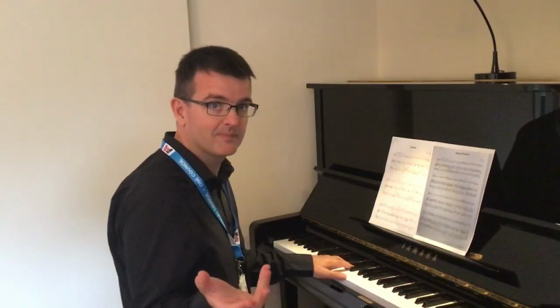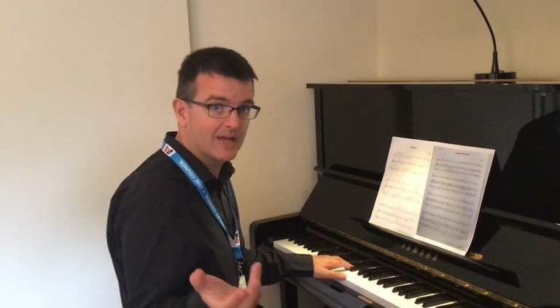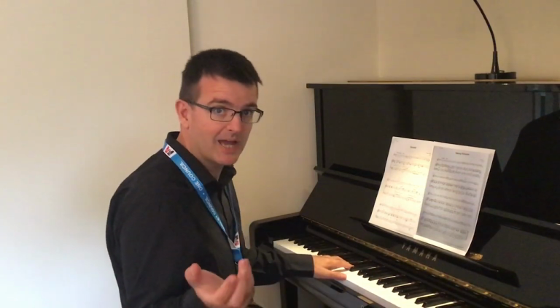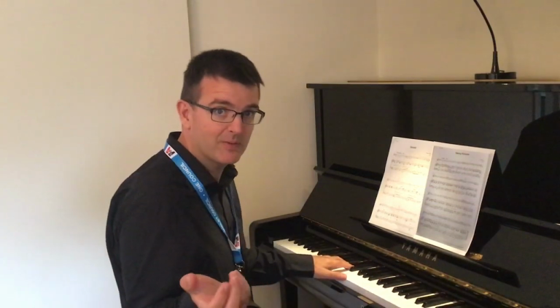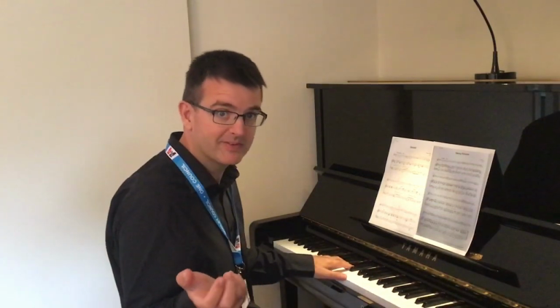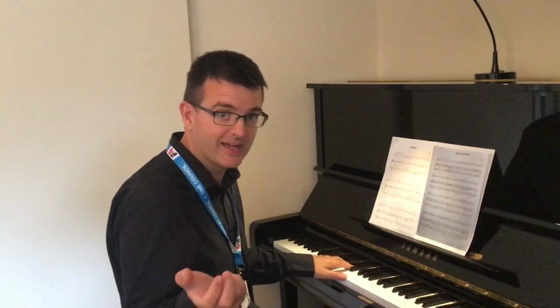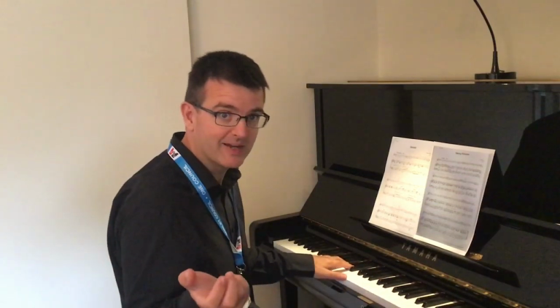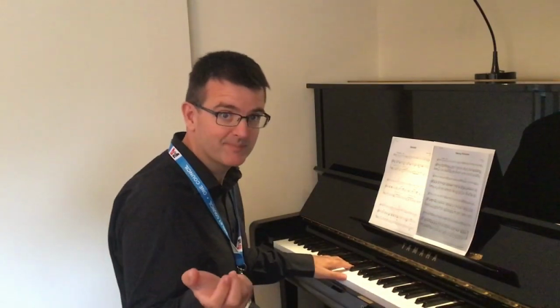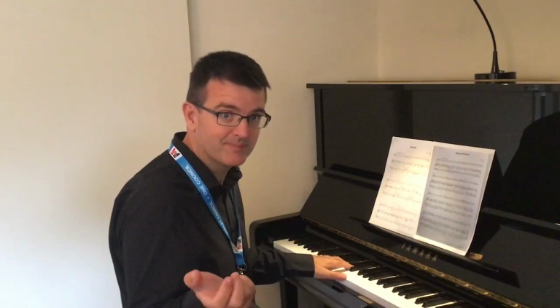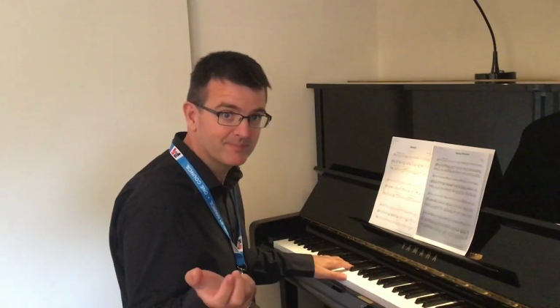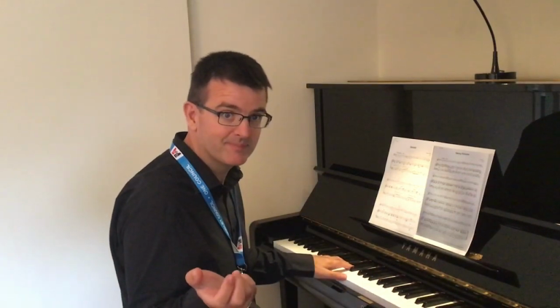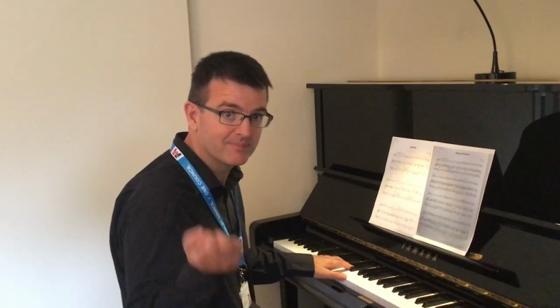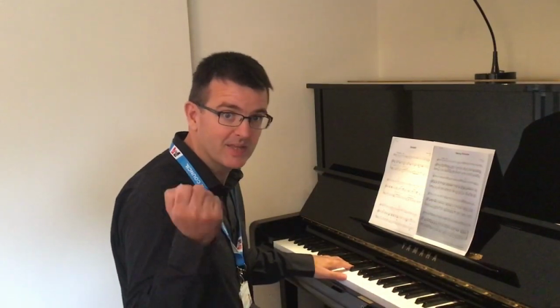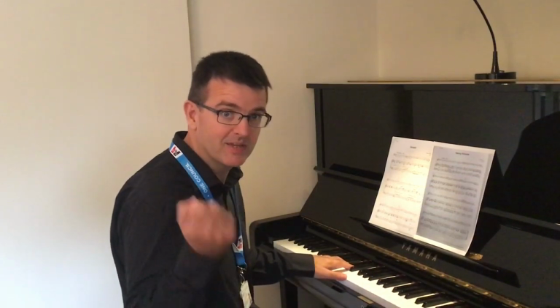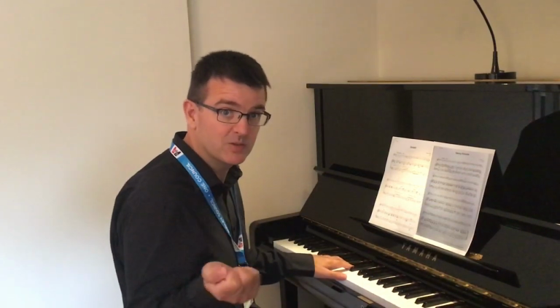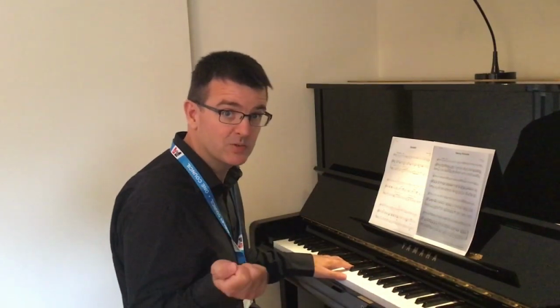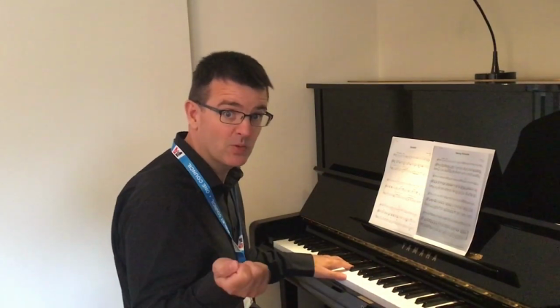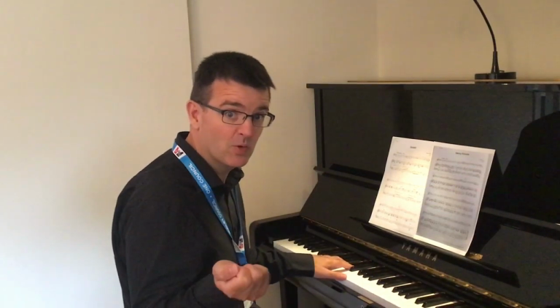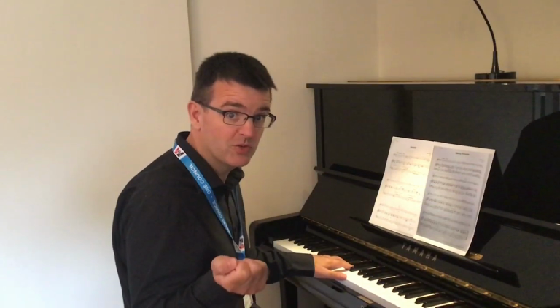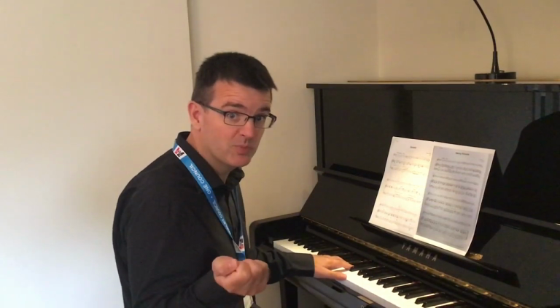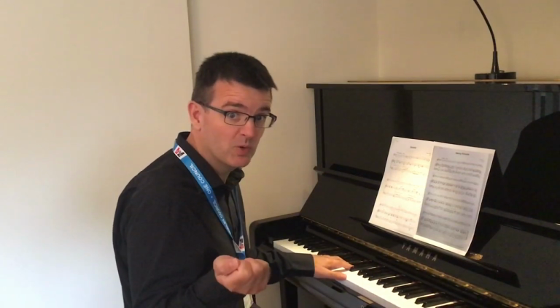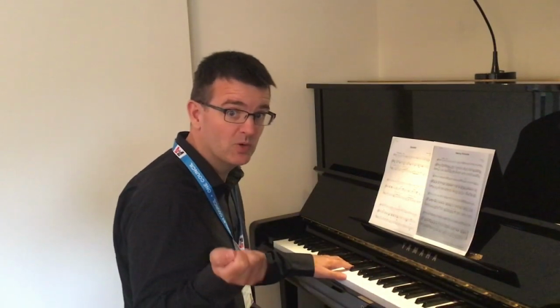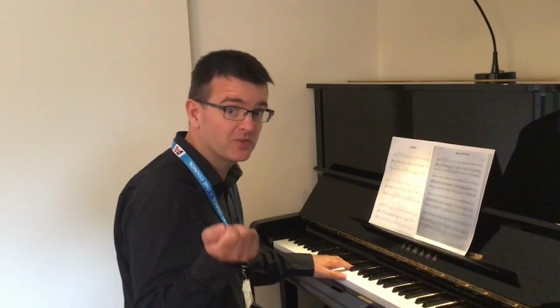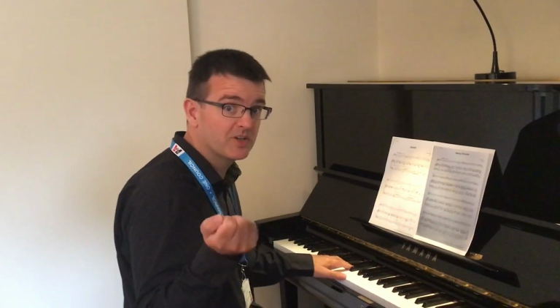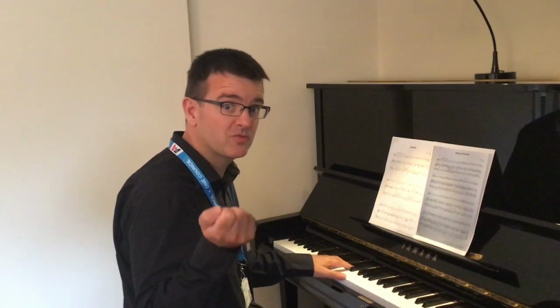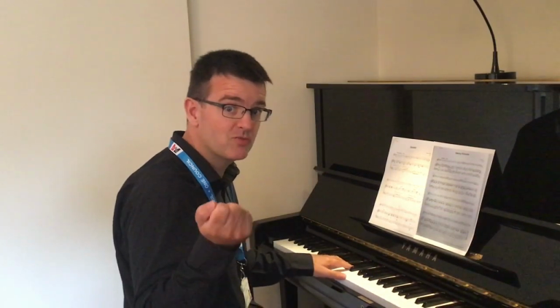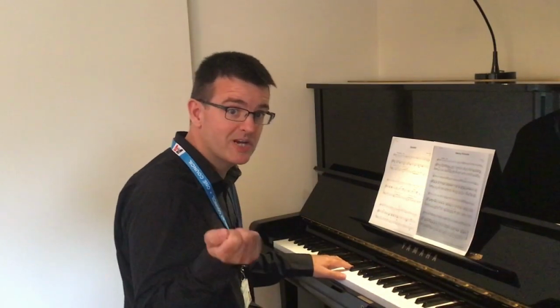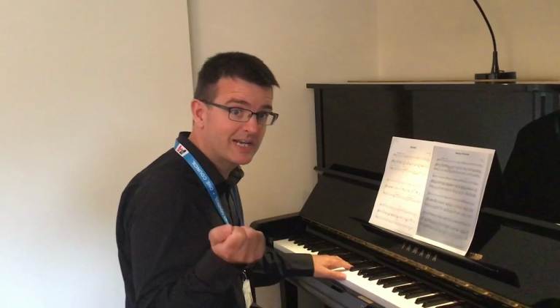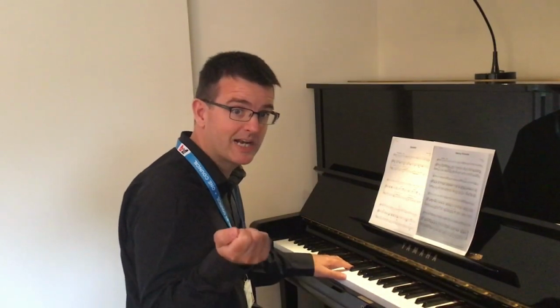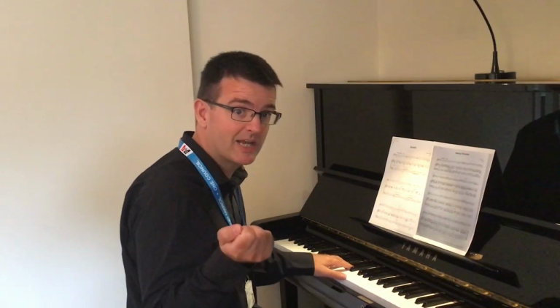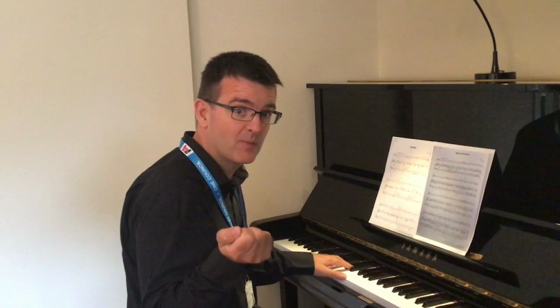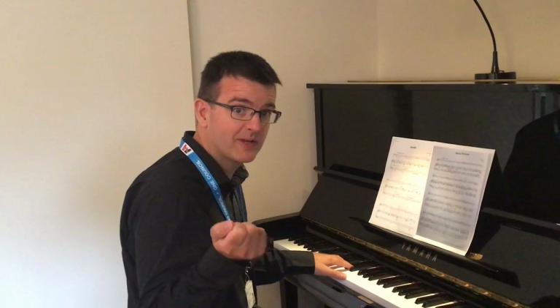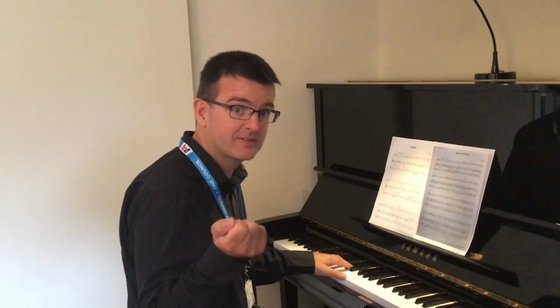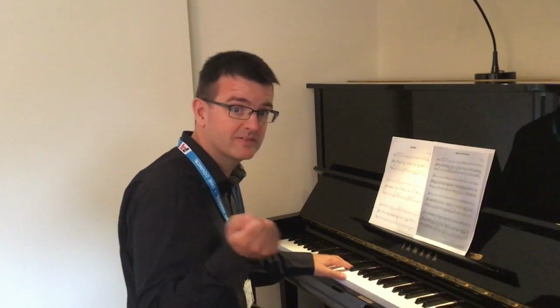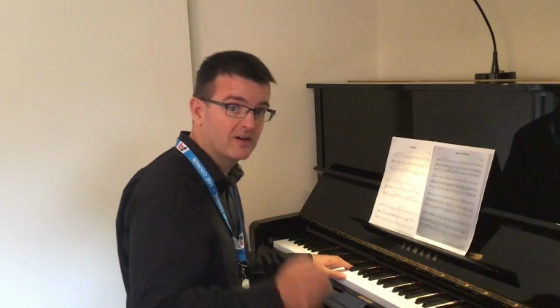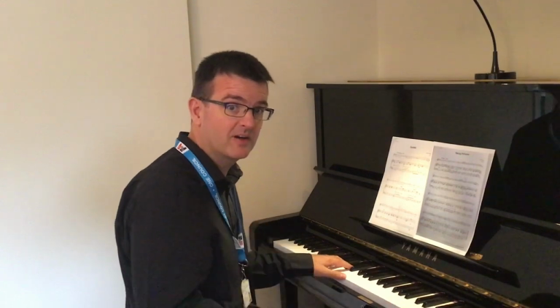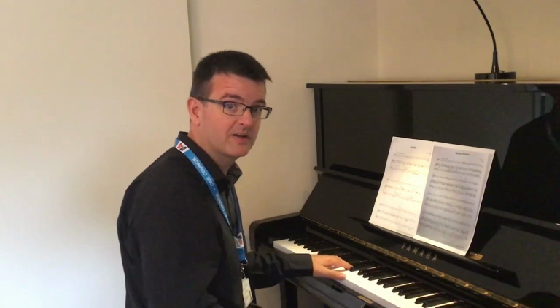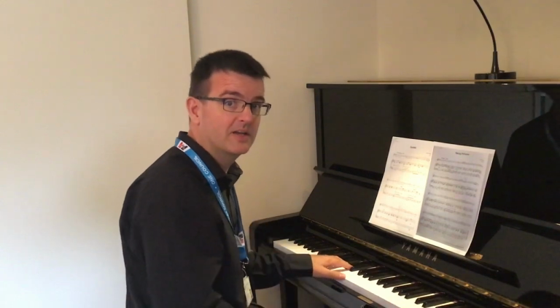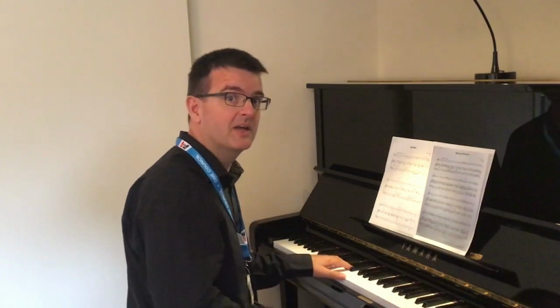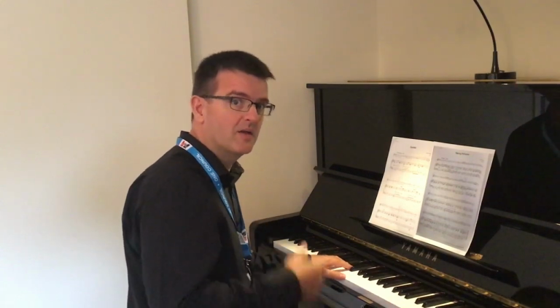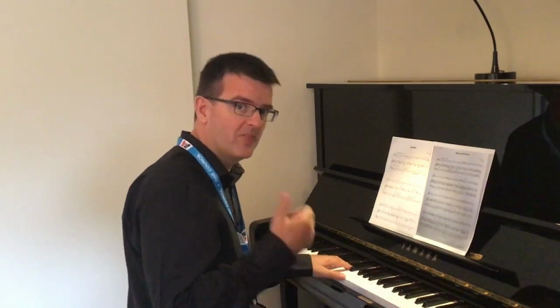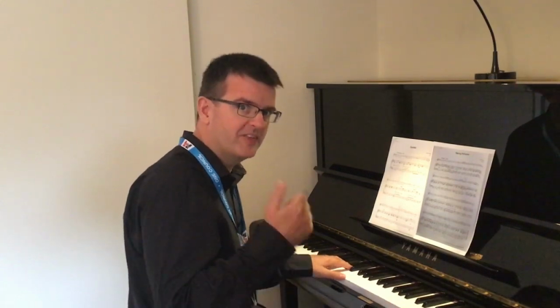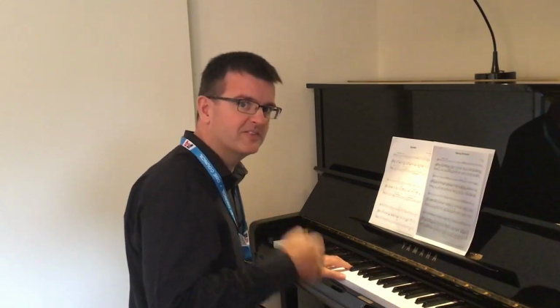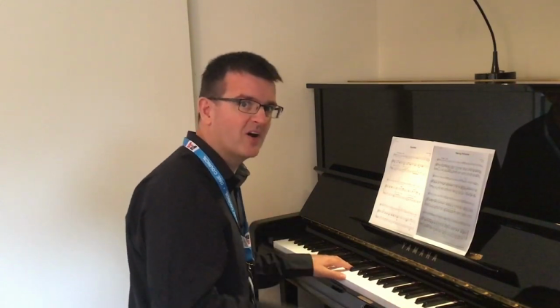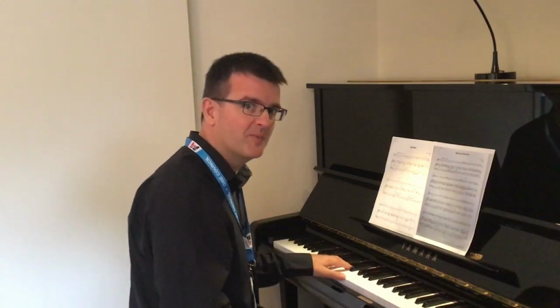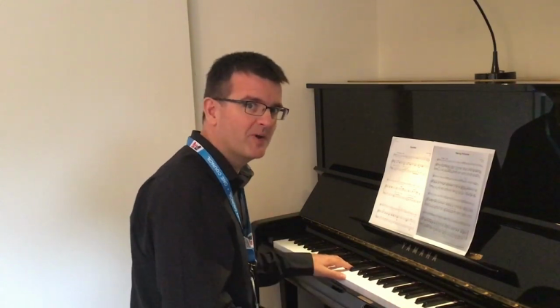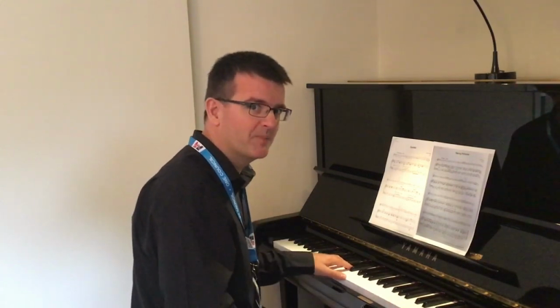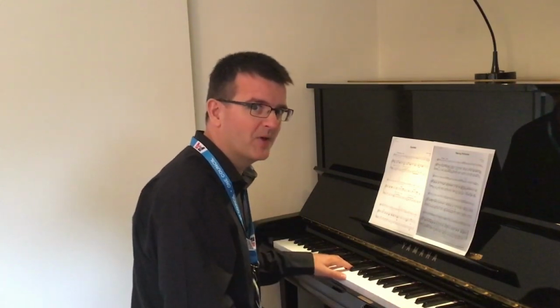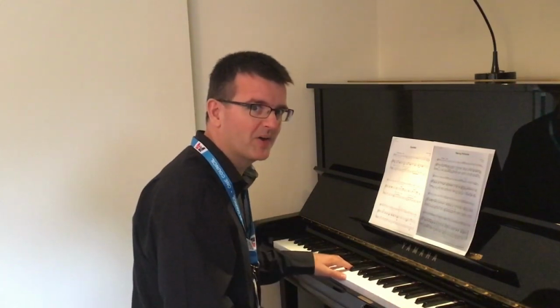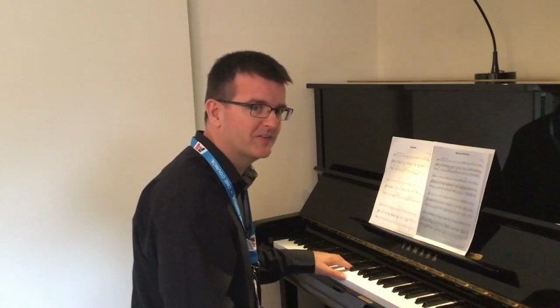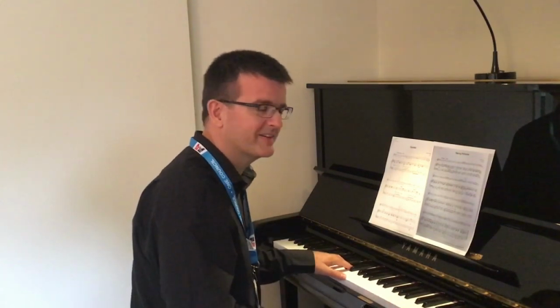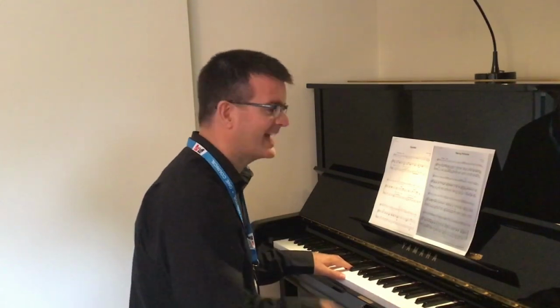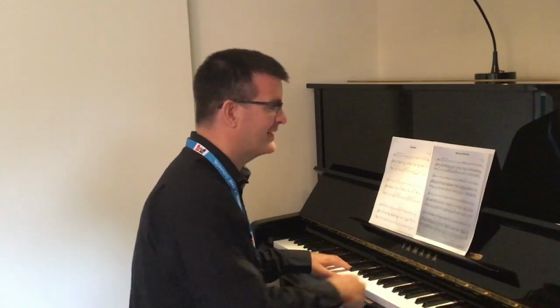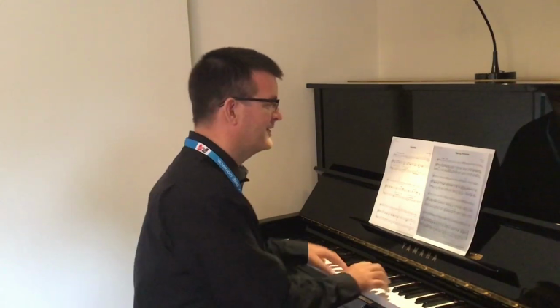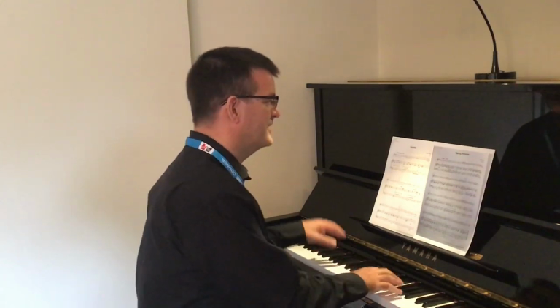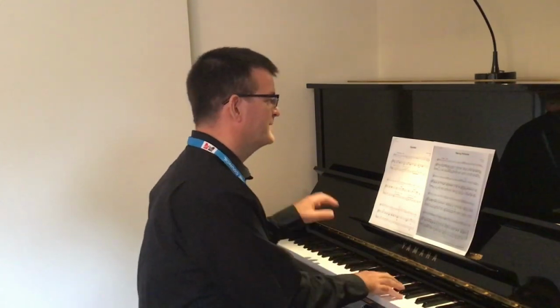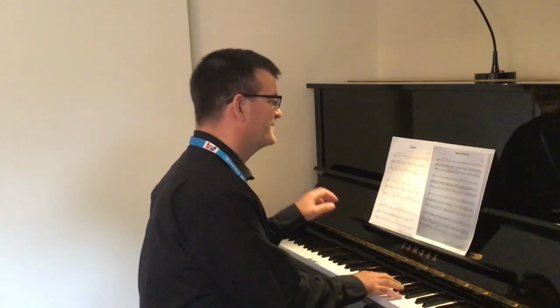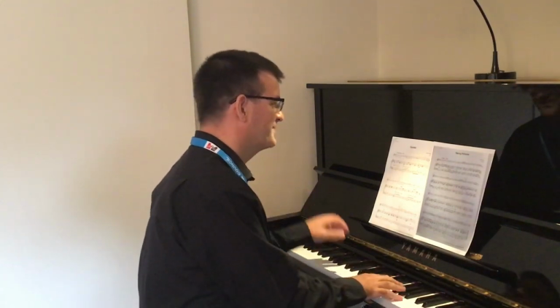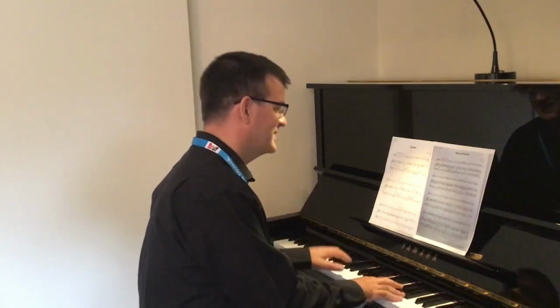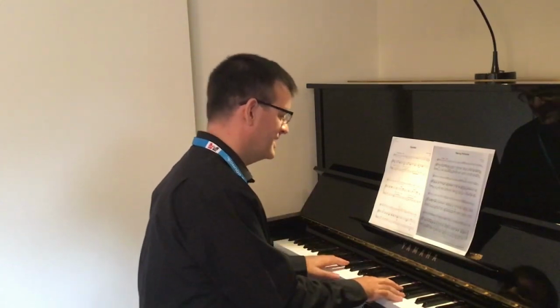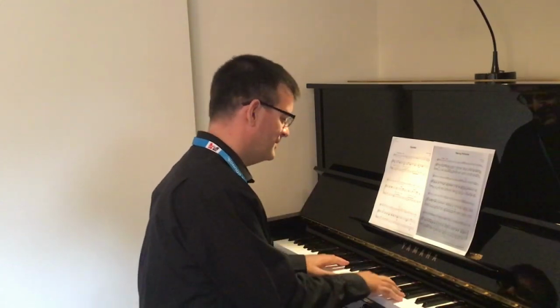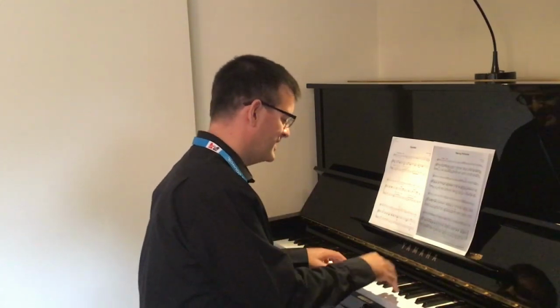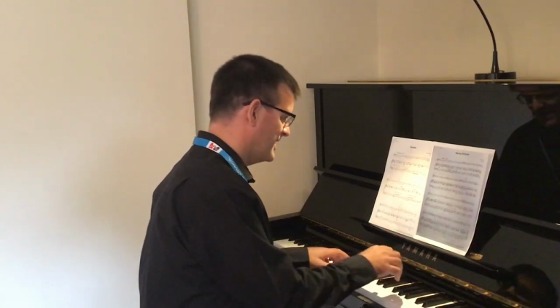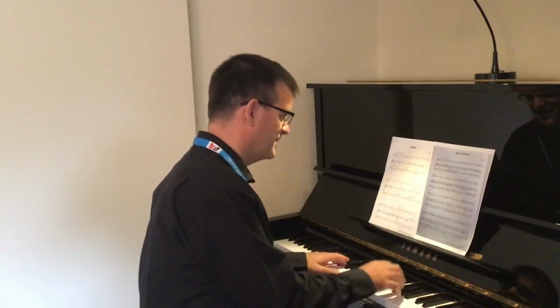How is that? Shall we do it once more so you're really clear where to start? This time I'm not going to count. Here we go.